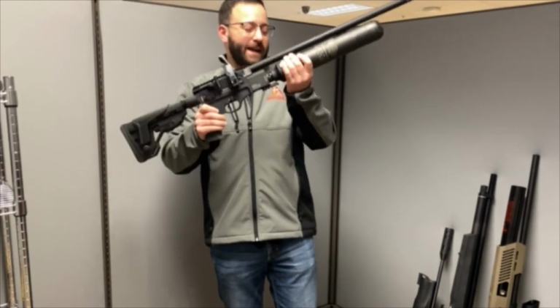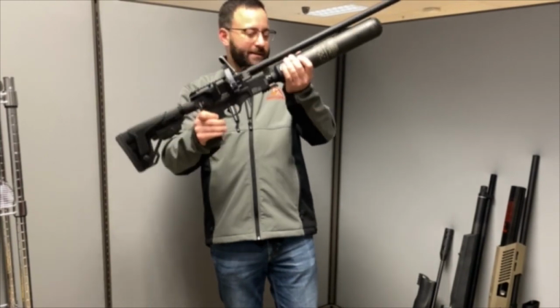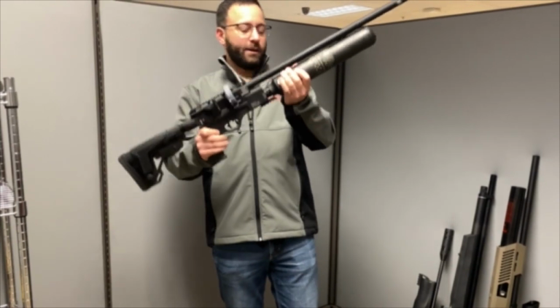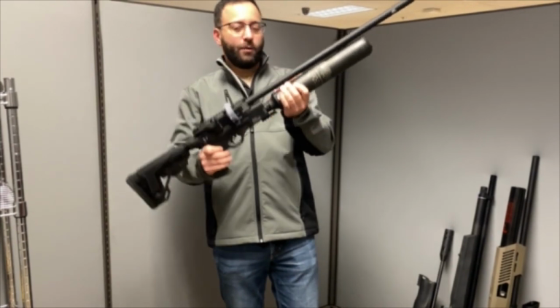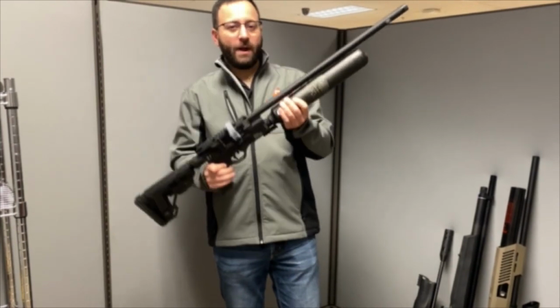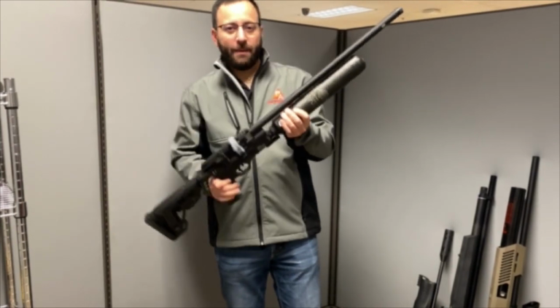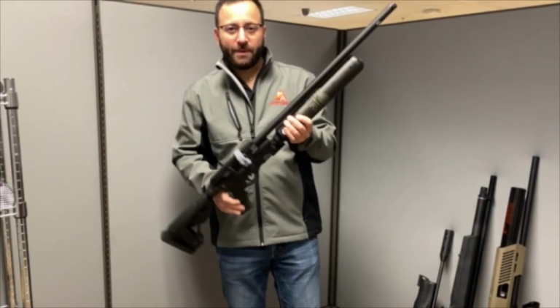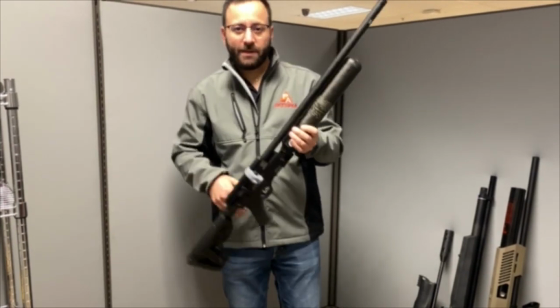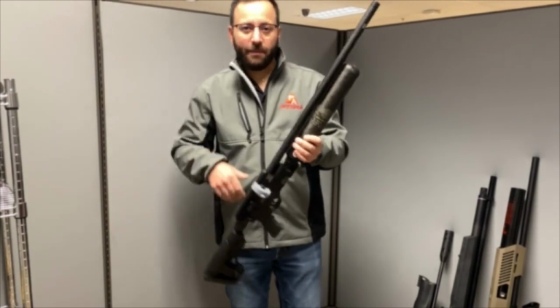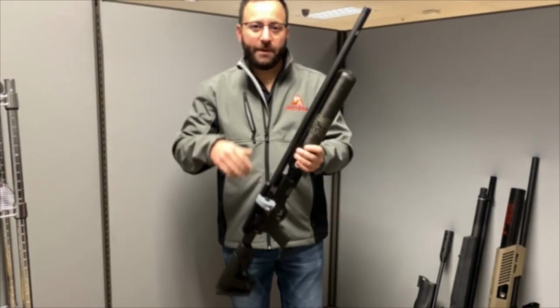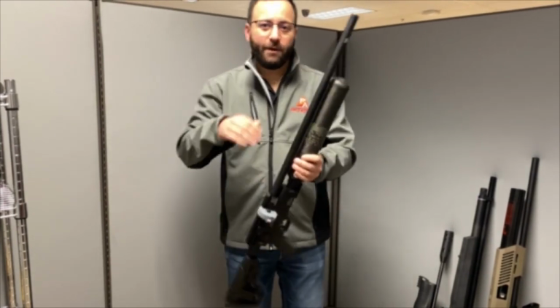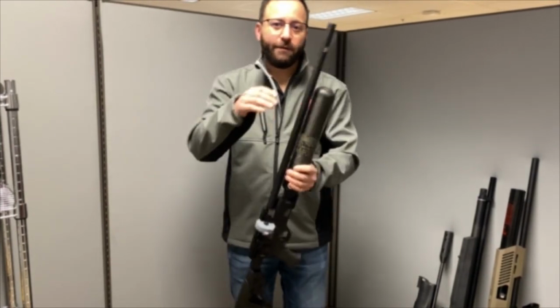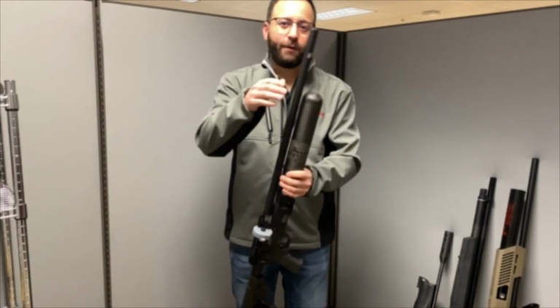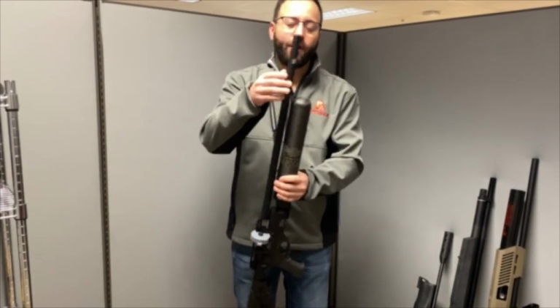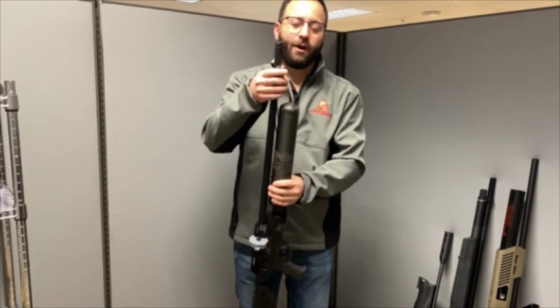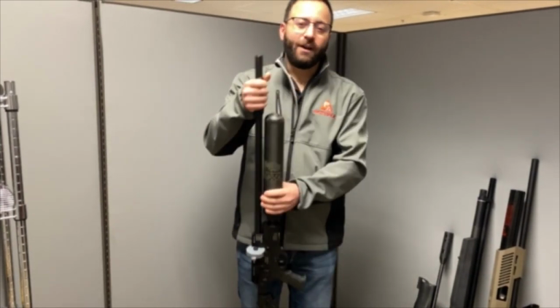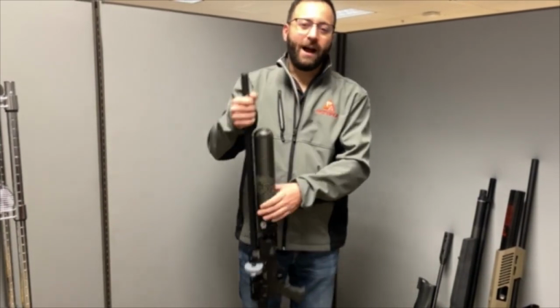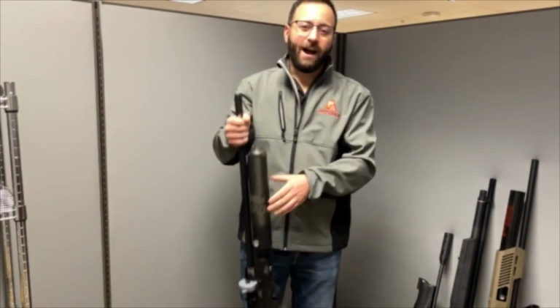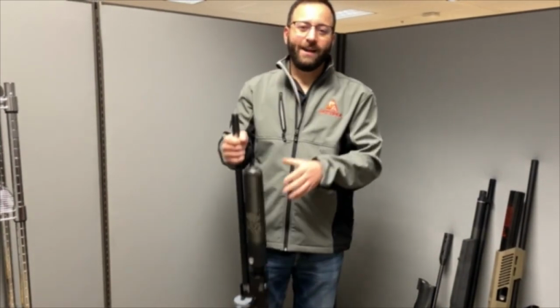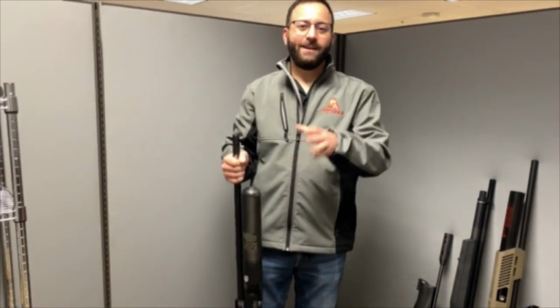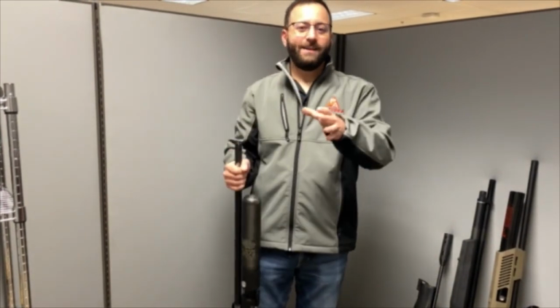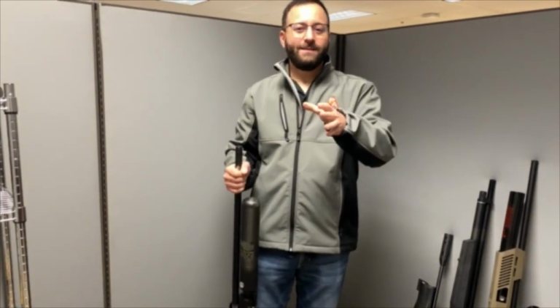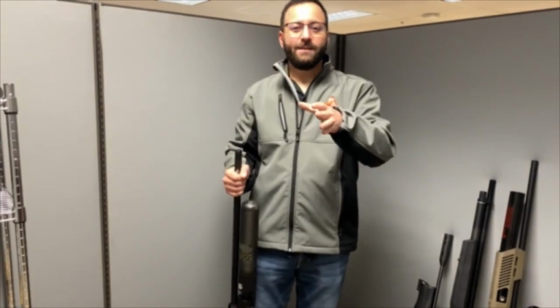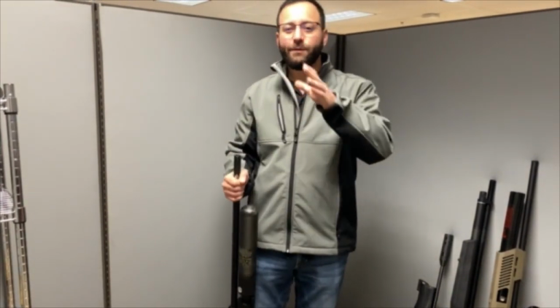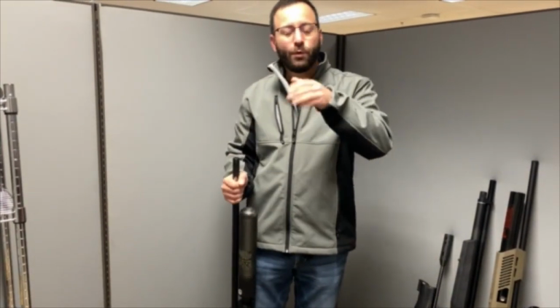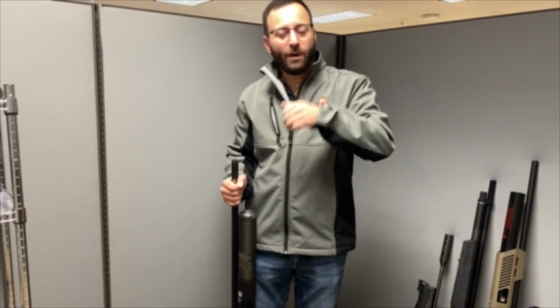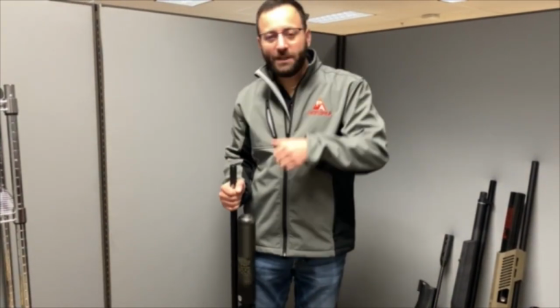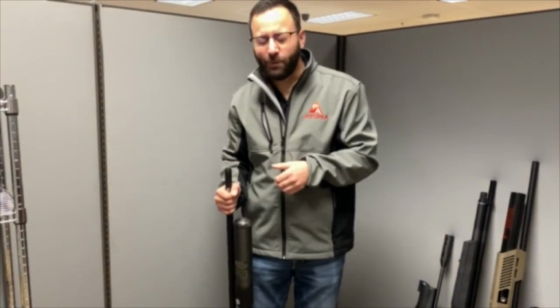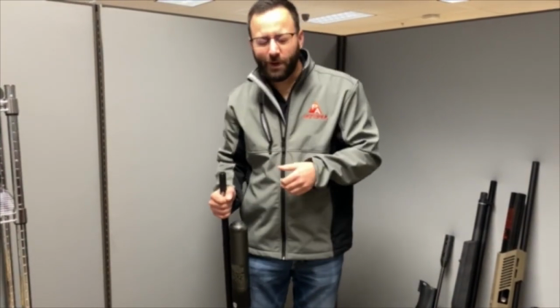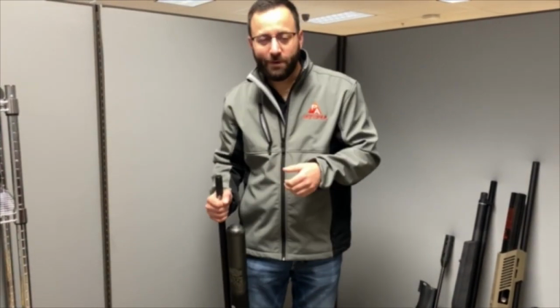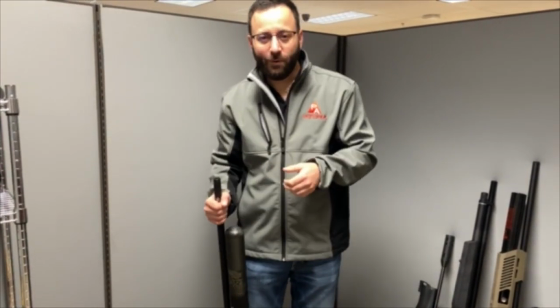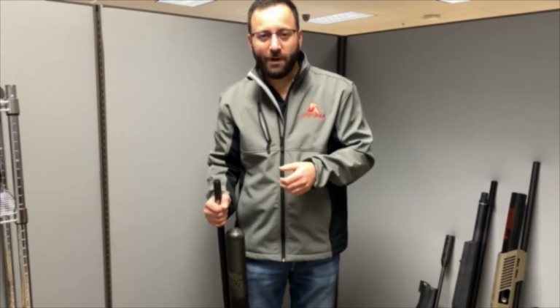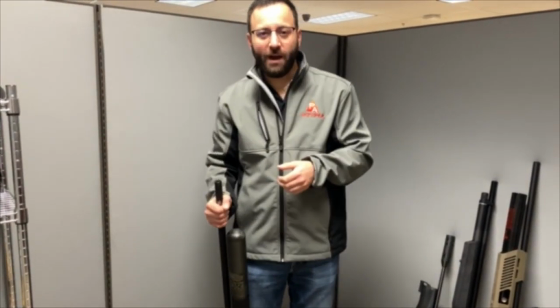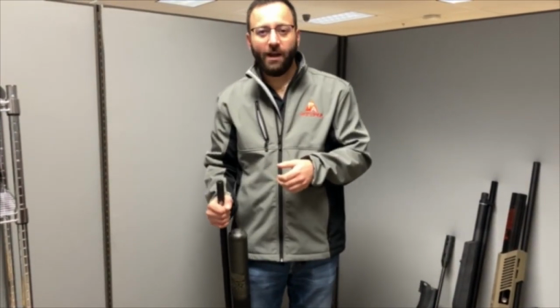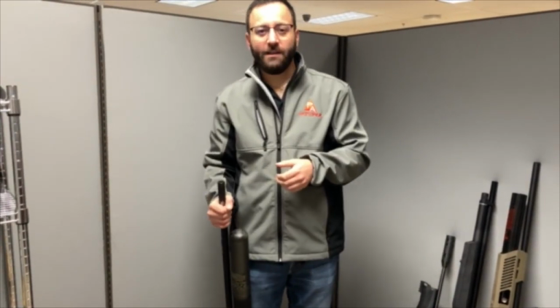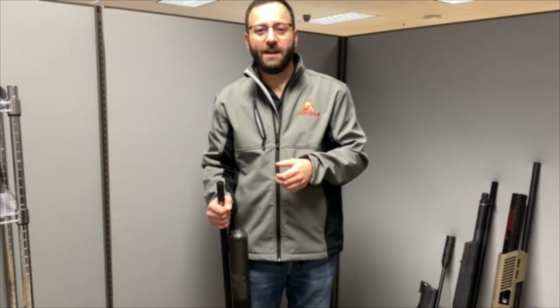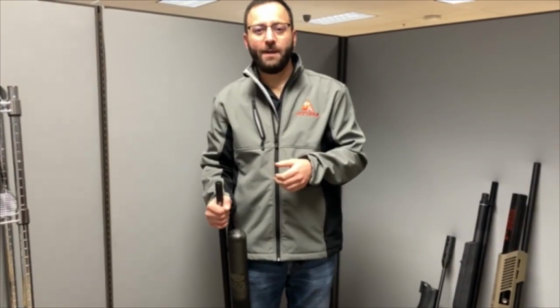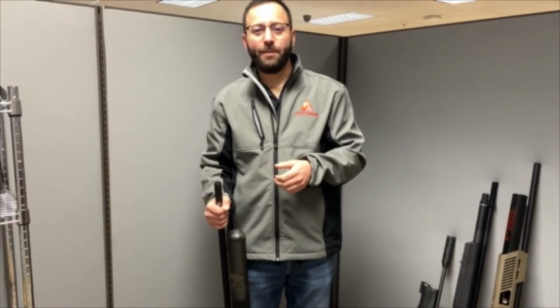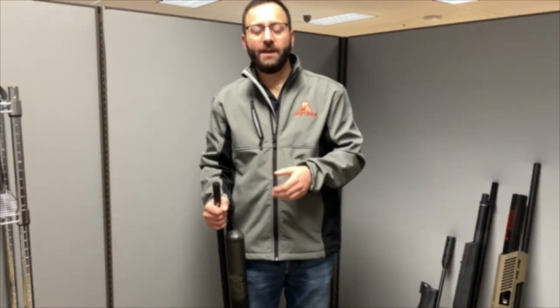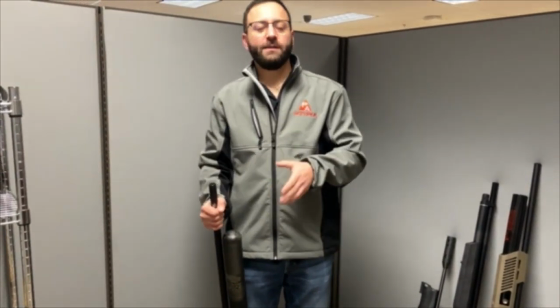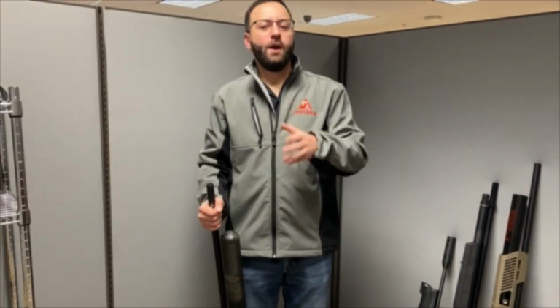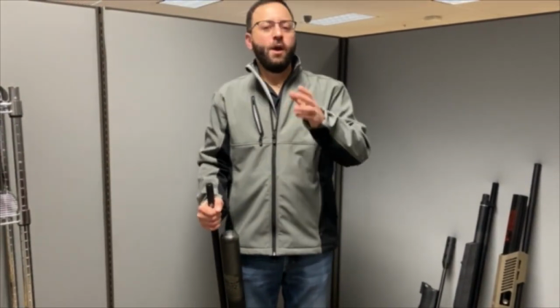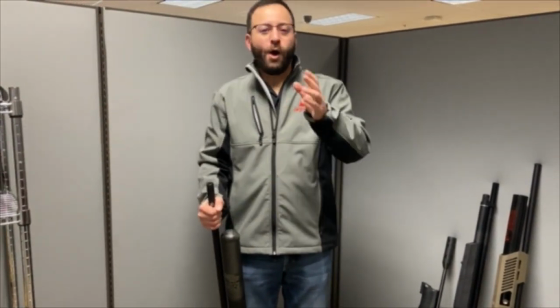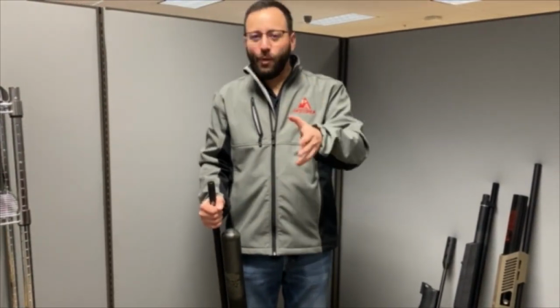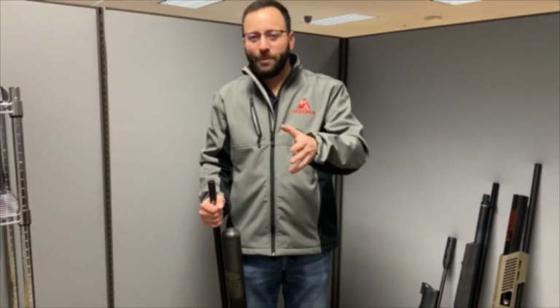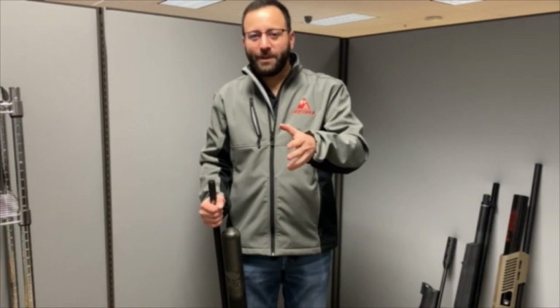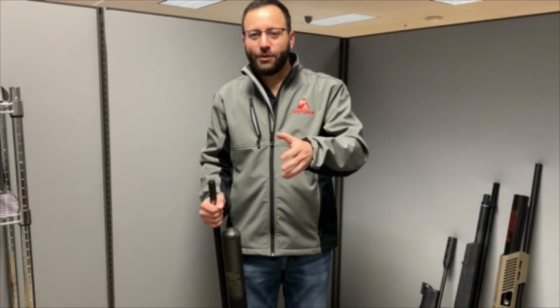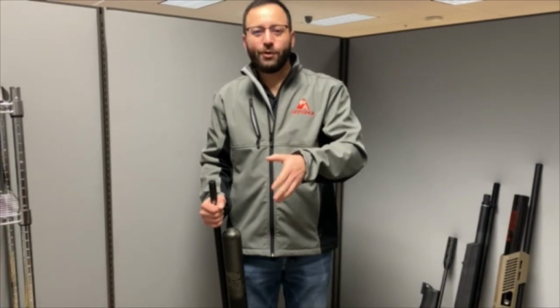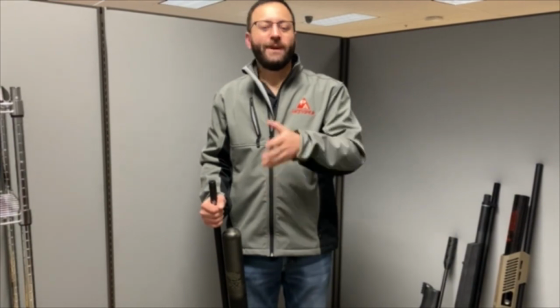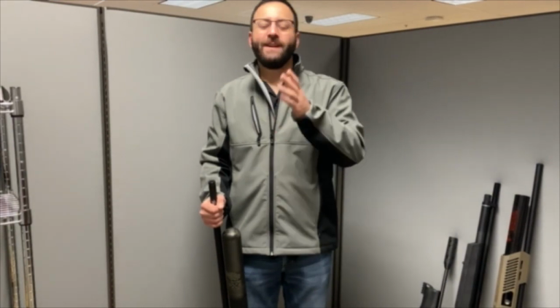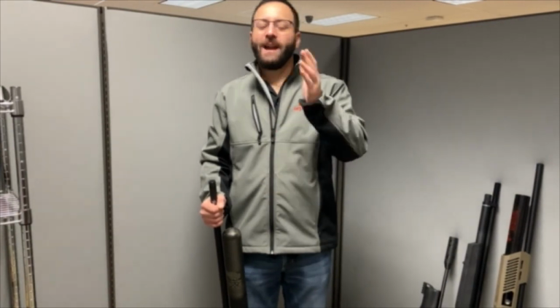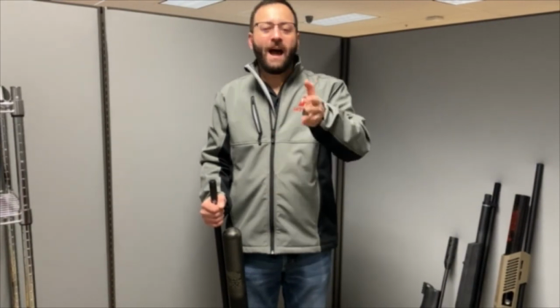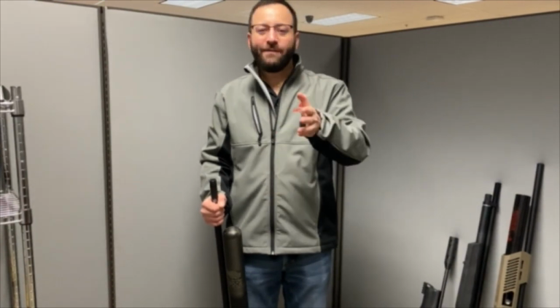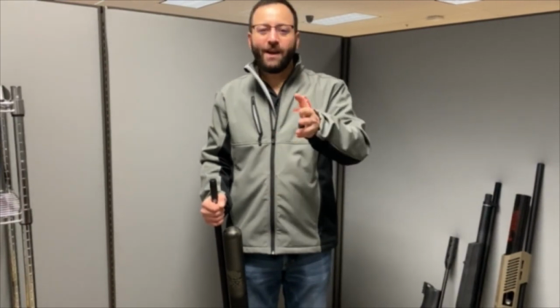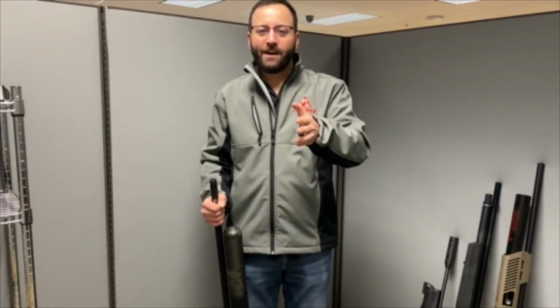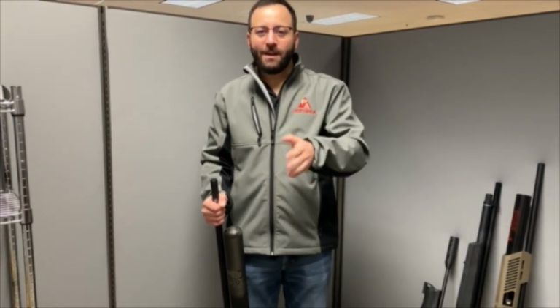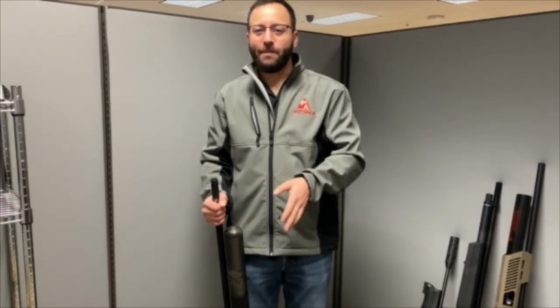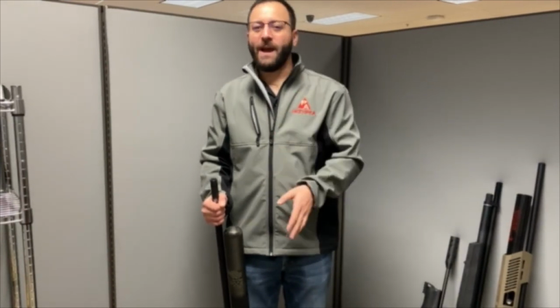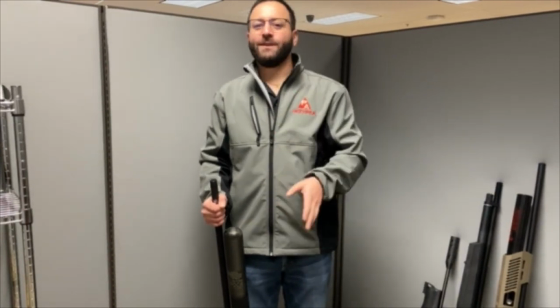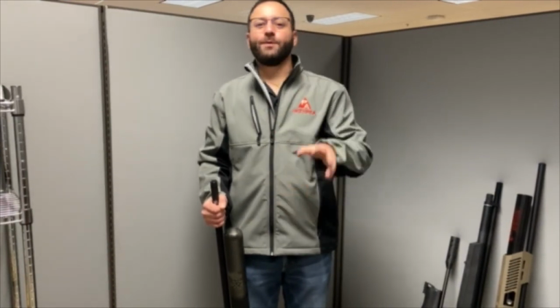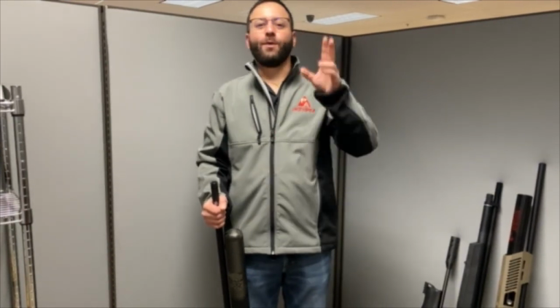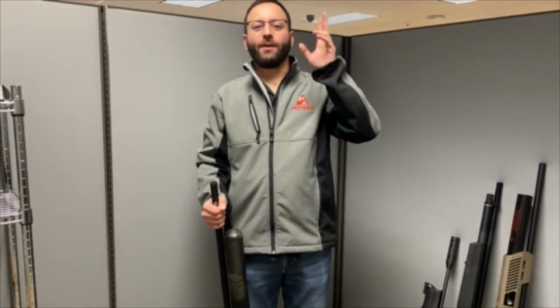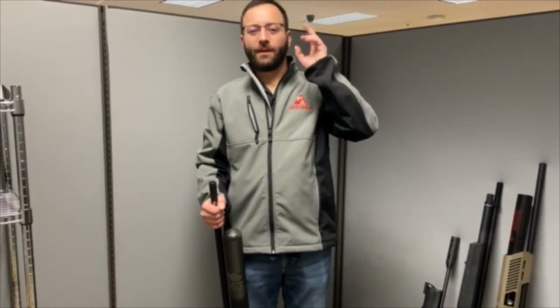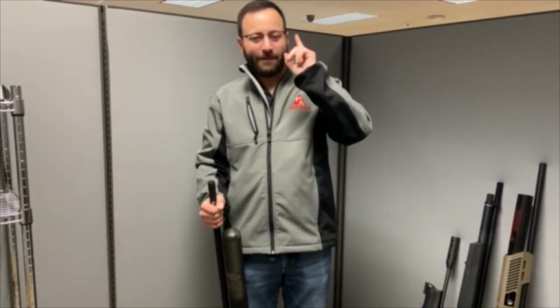That's going to wrap us up here for our Hot Guns of 2021 Holiday Picks. Hope you enjoyed it. I've got to get back to work — I'll see you guys later.